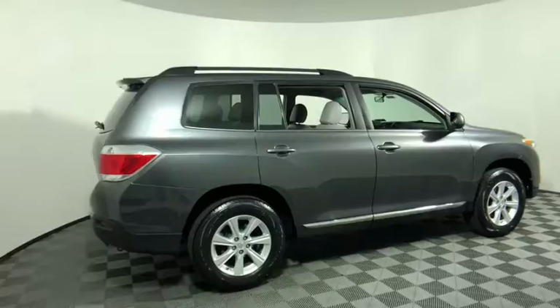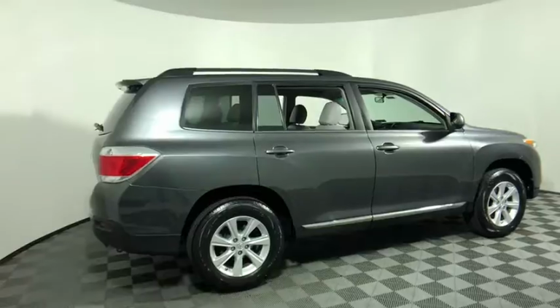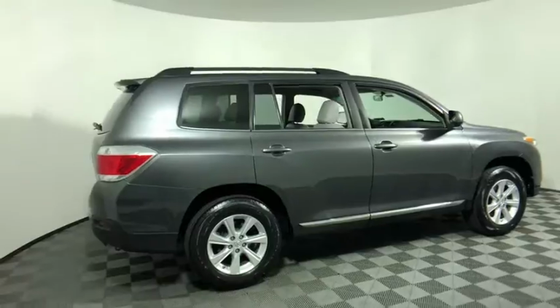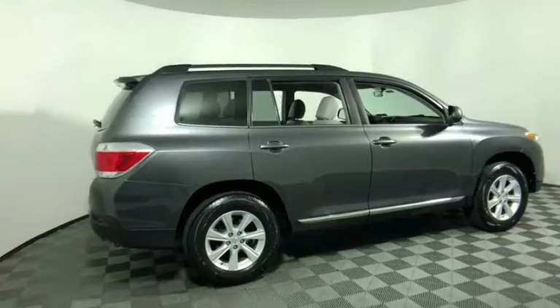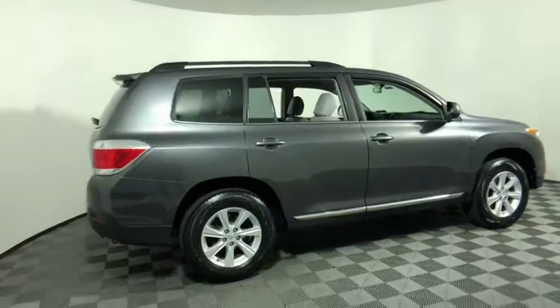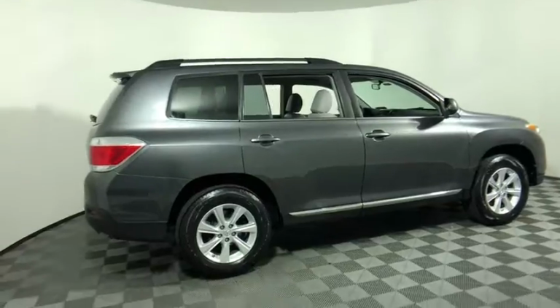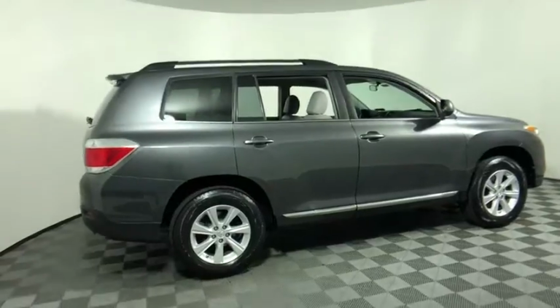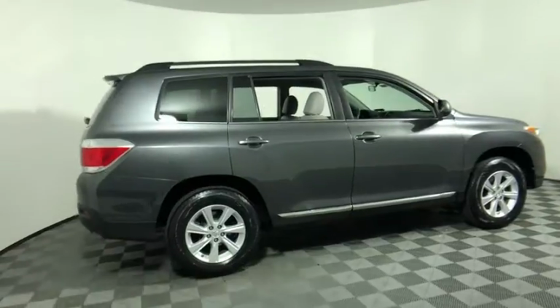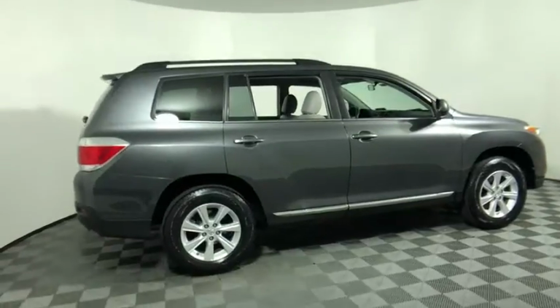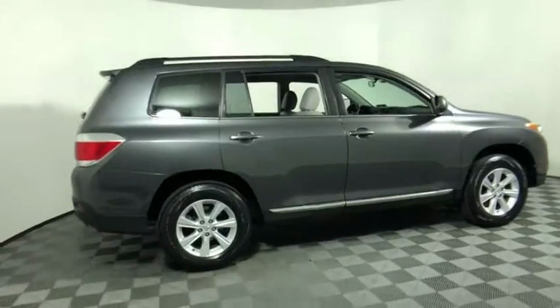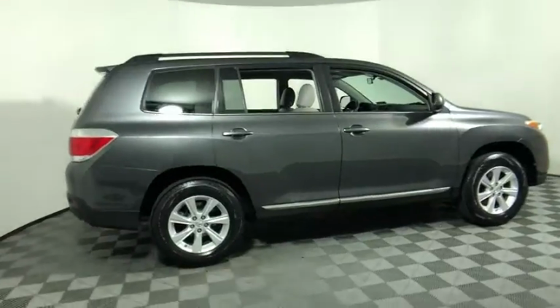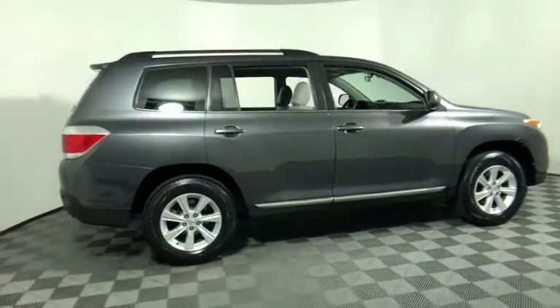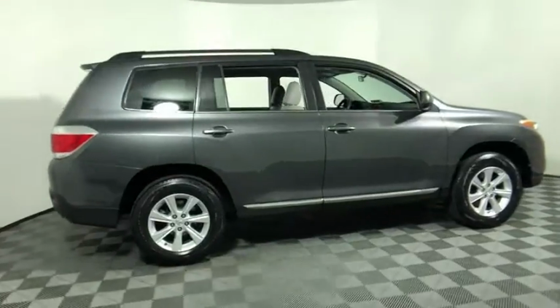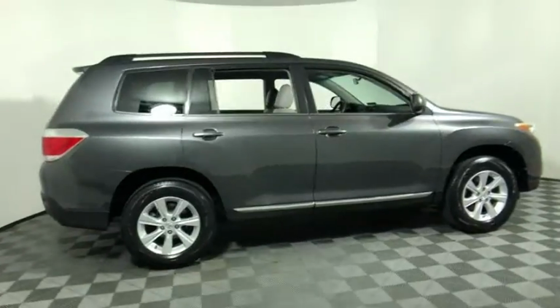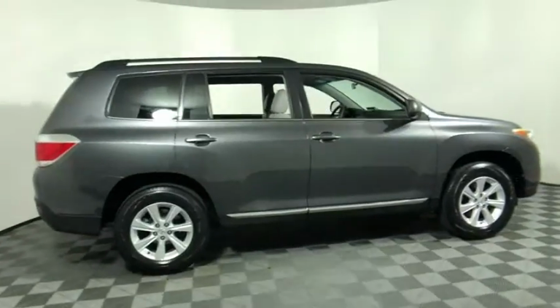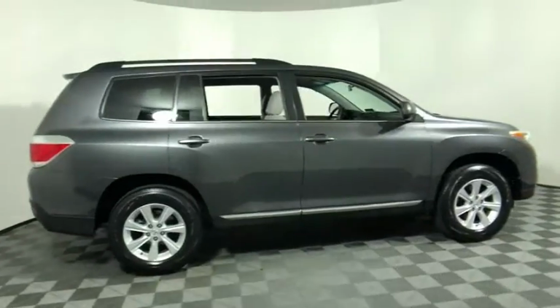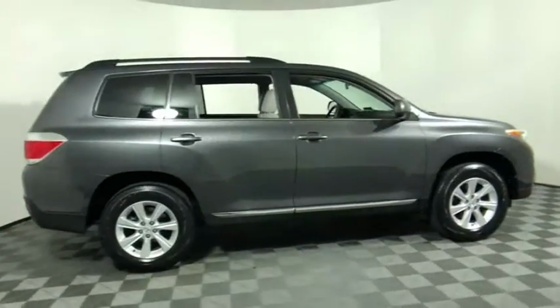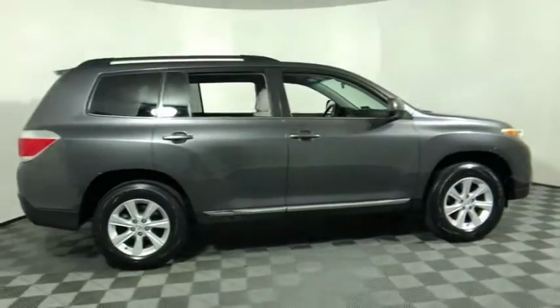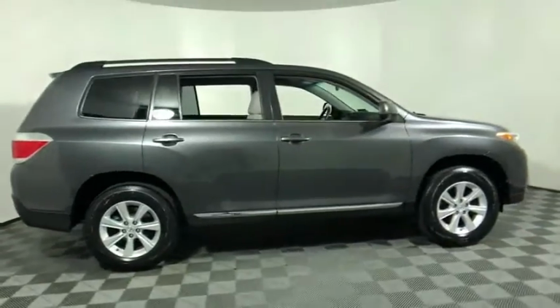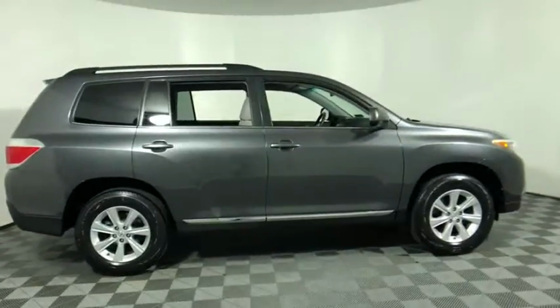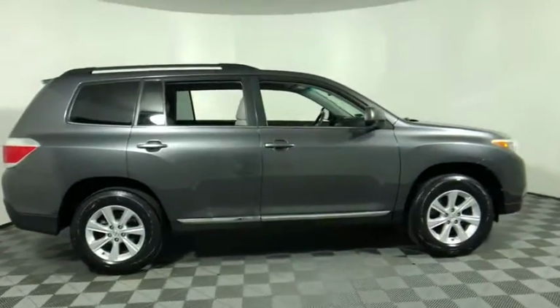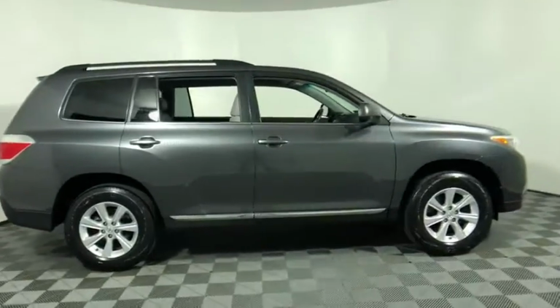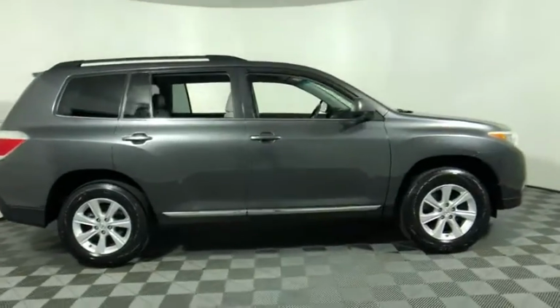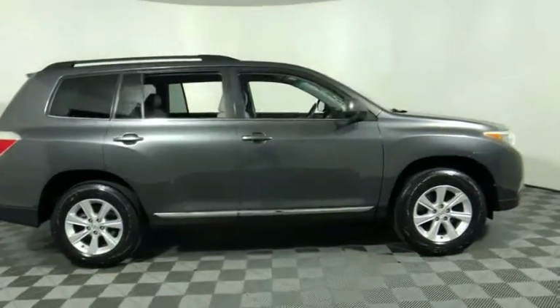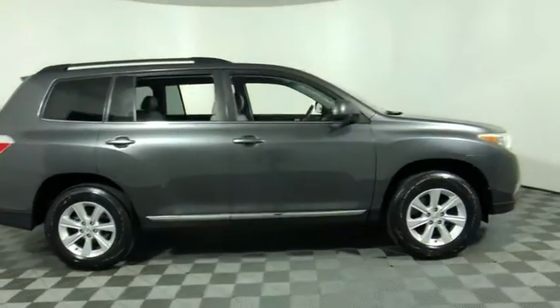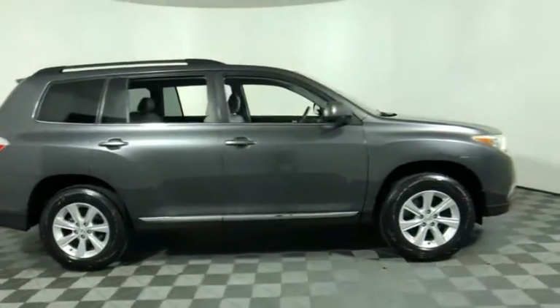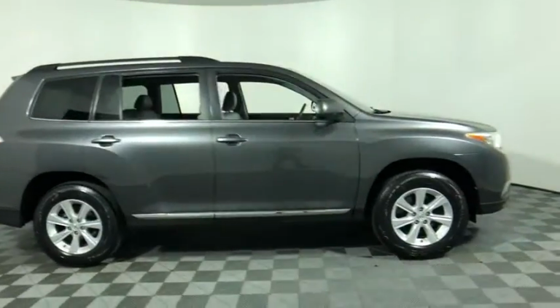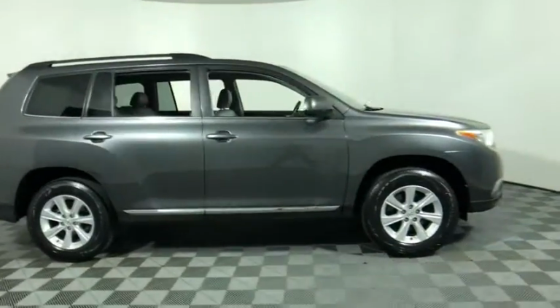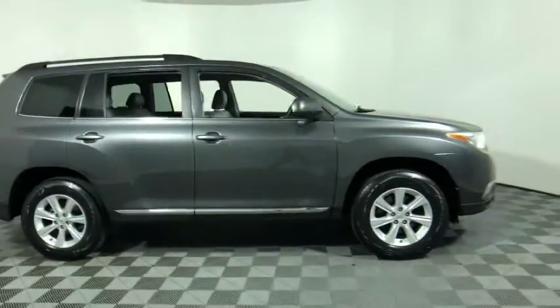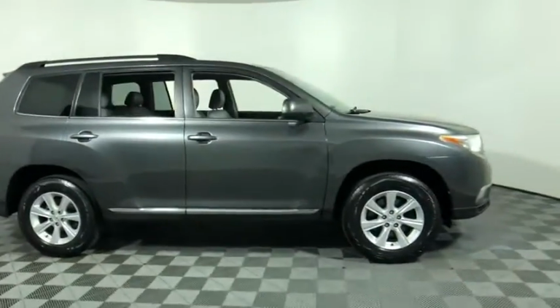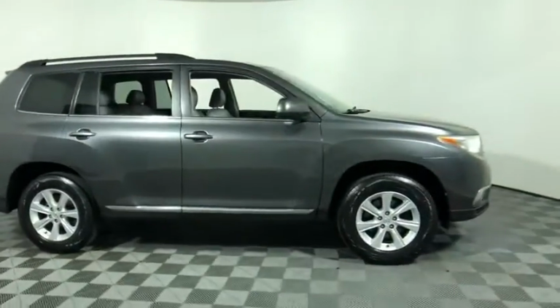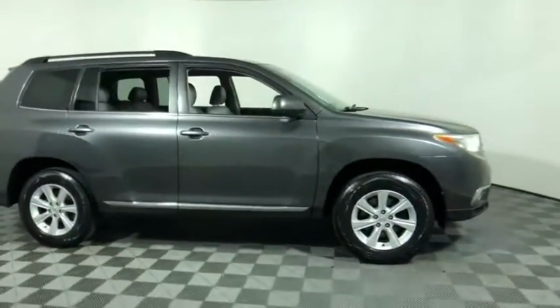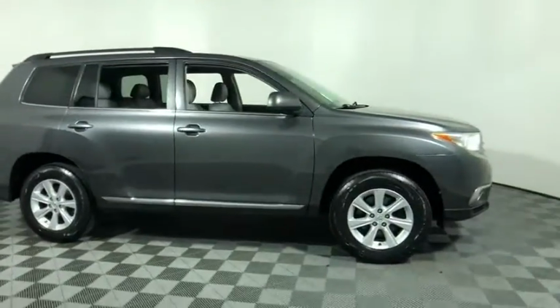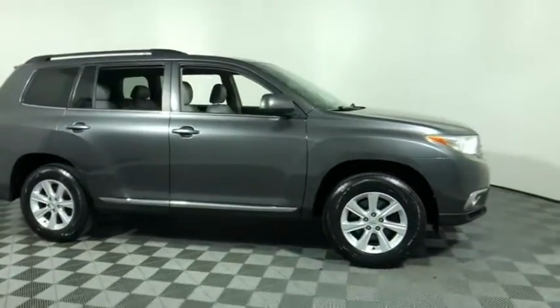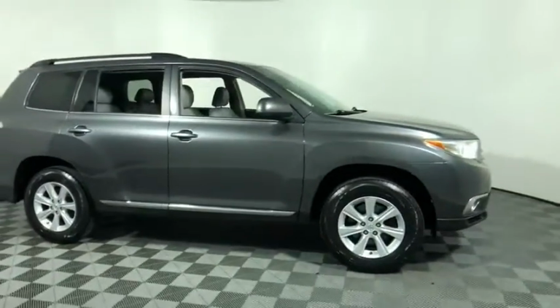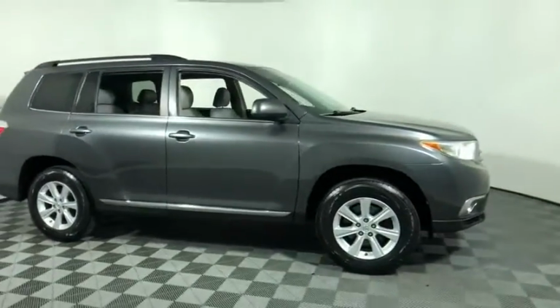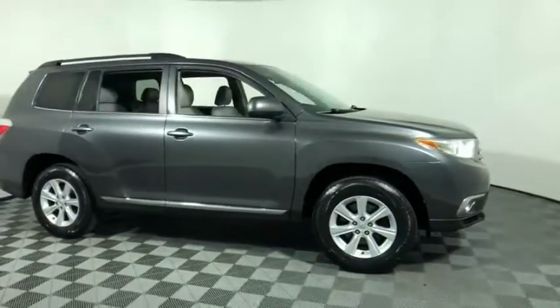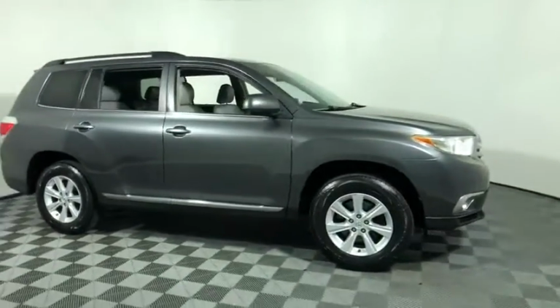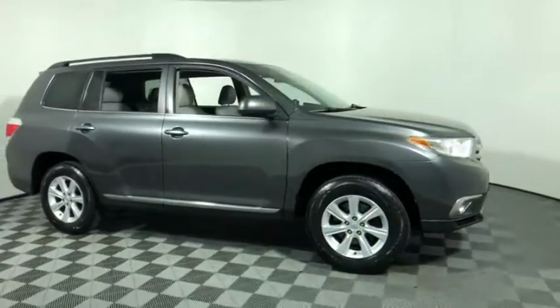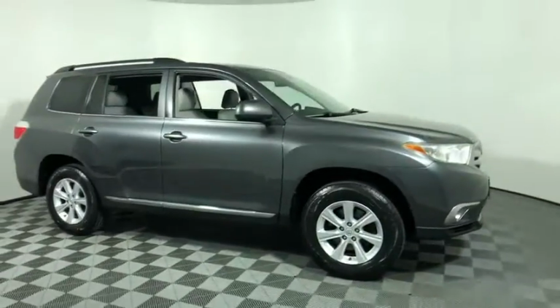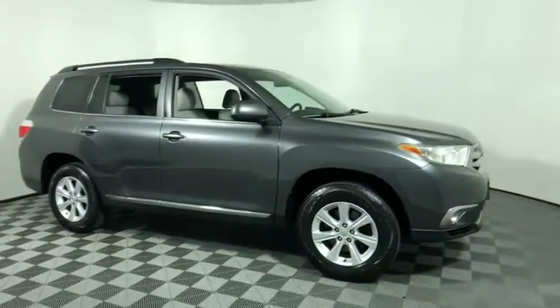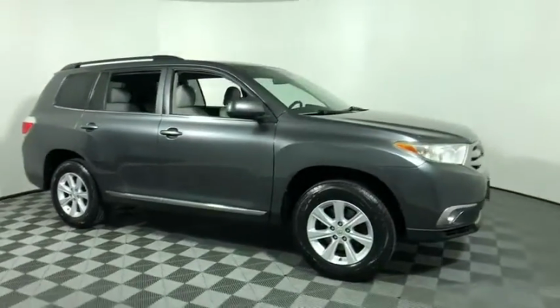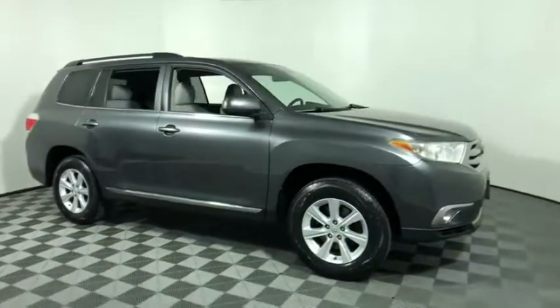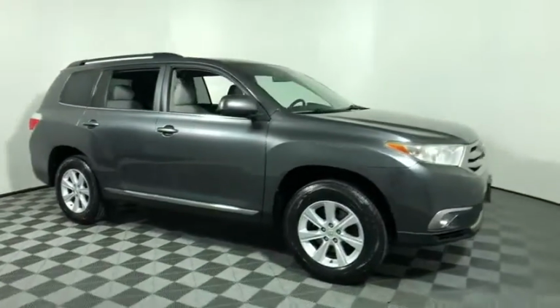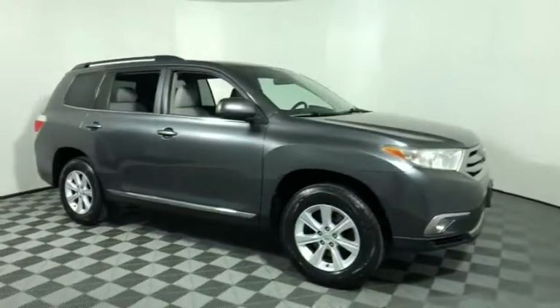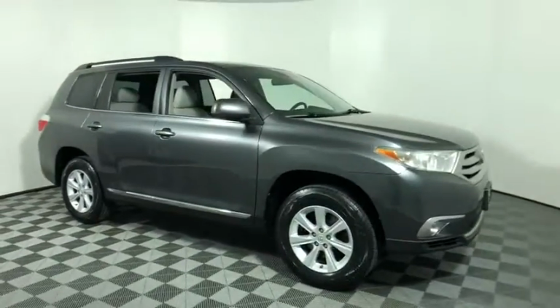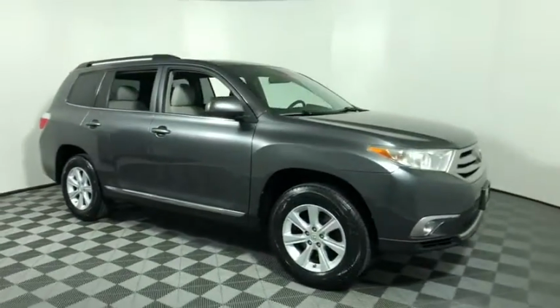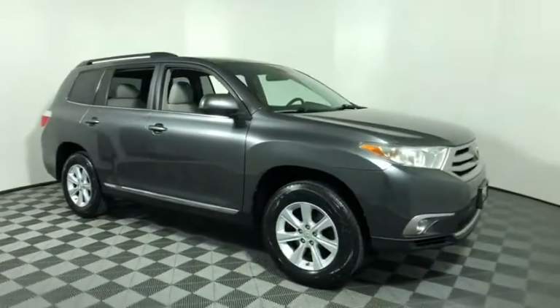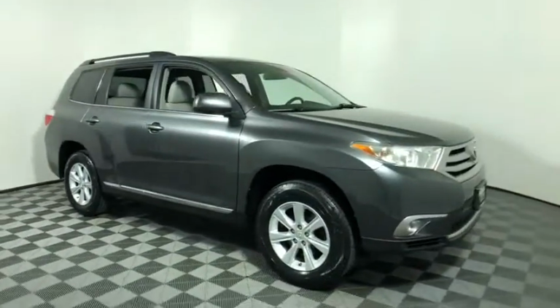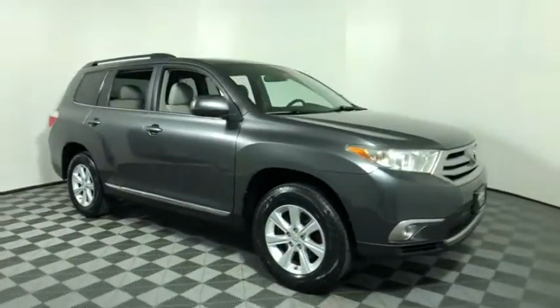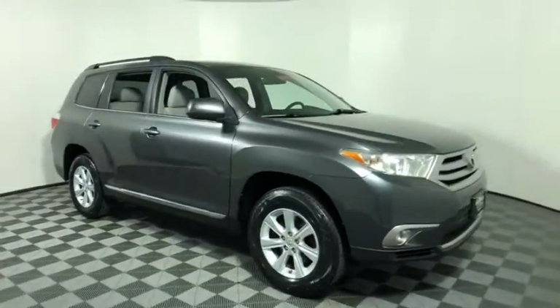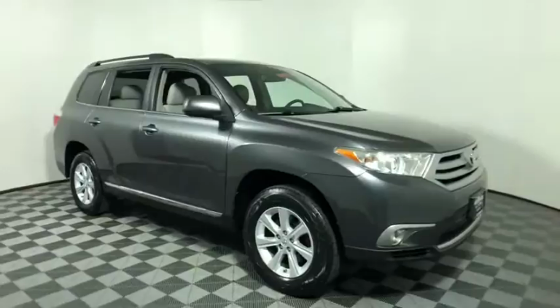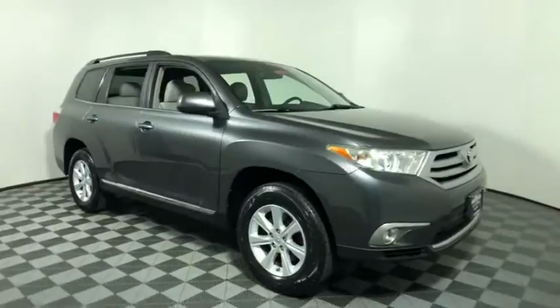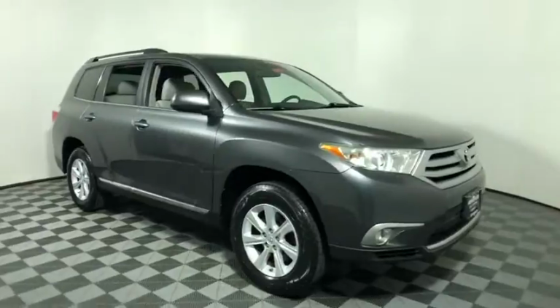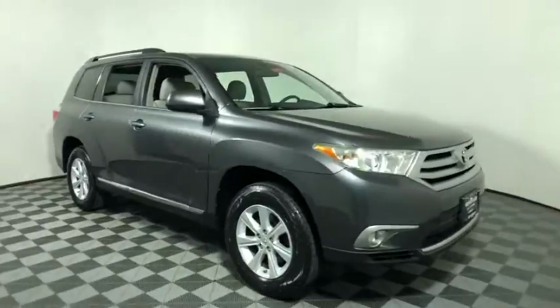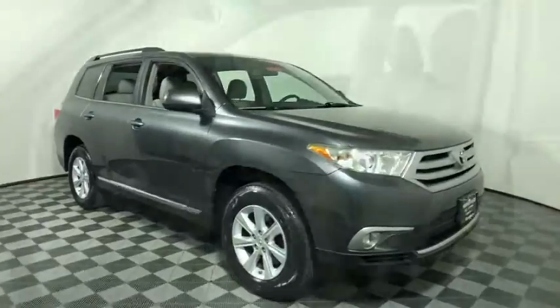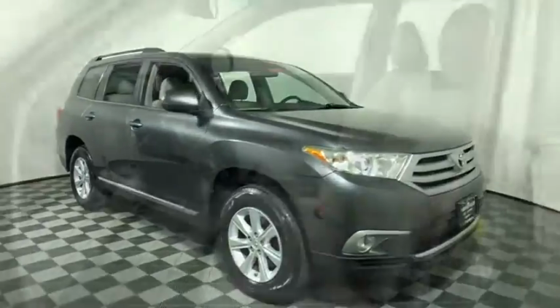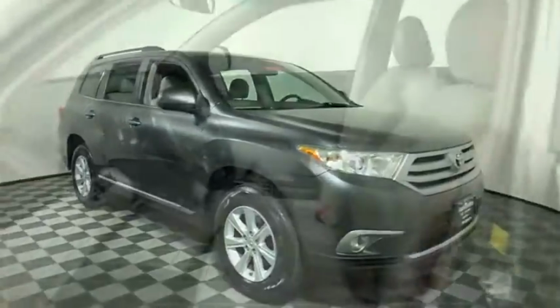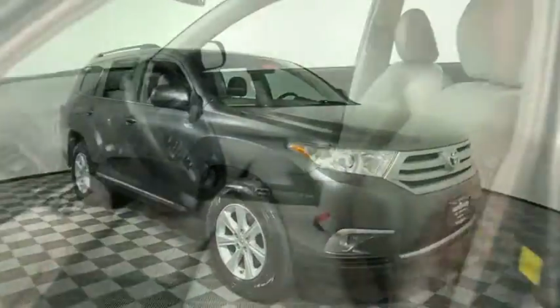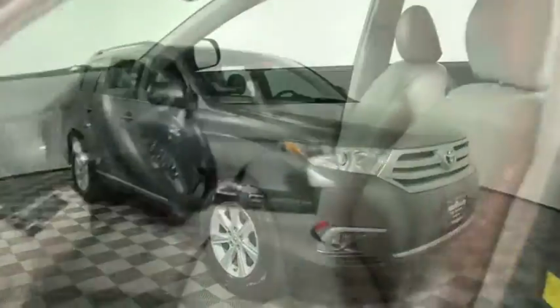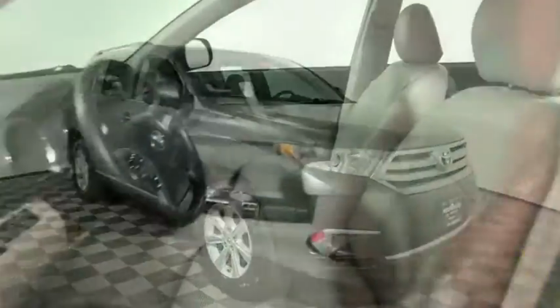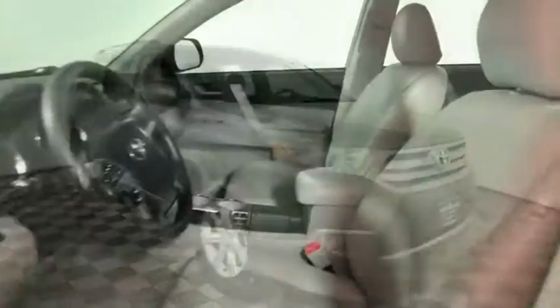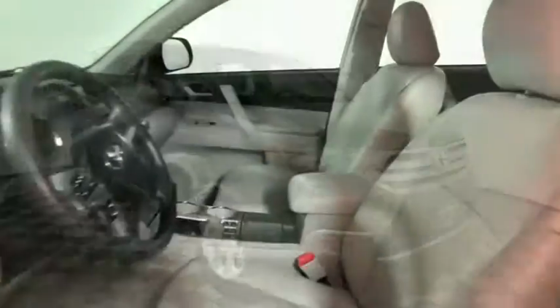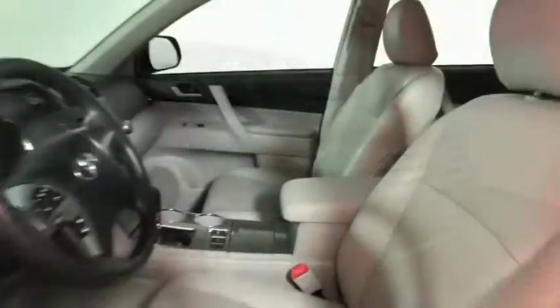We are pleased to show you the 2011 Toyota Highlander. The Highlander is the SUV that's thought of everything.